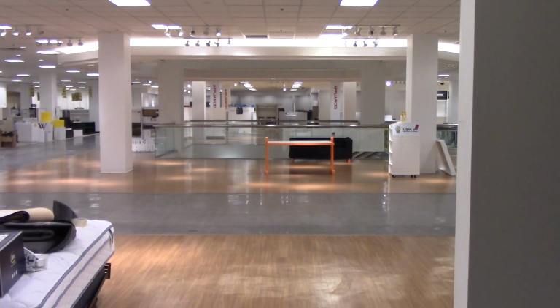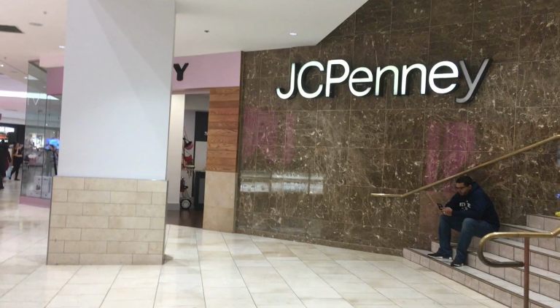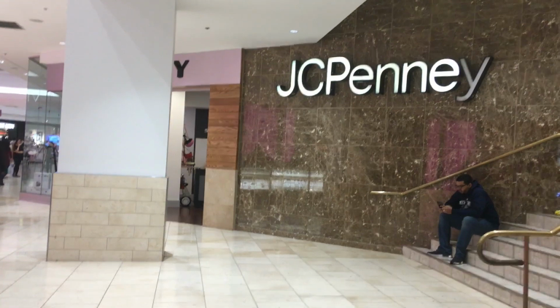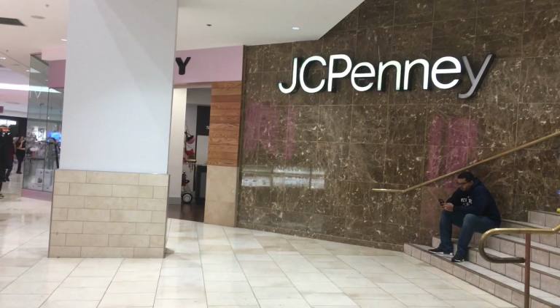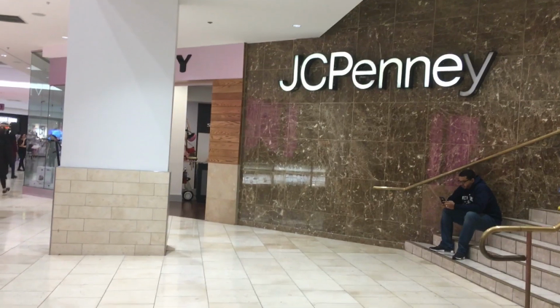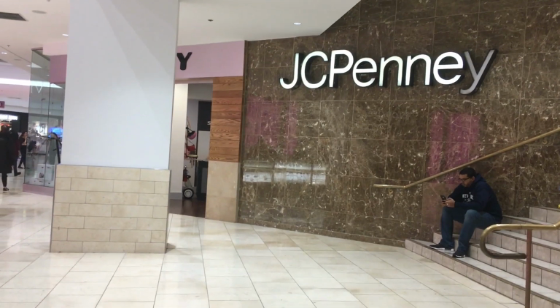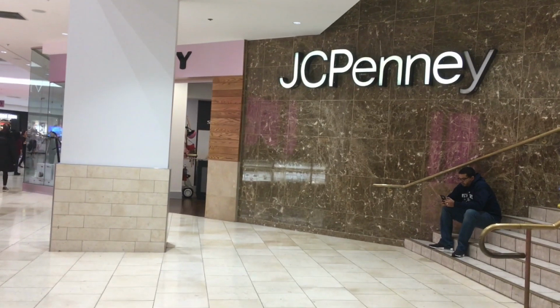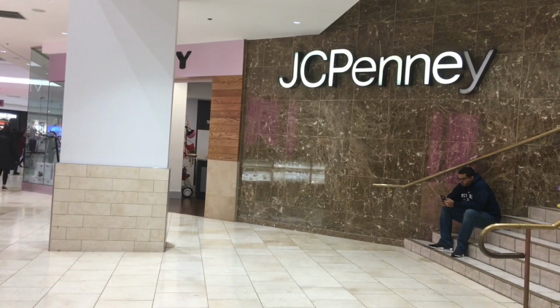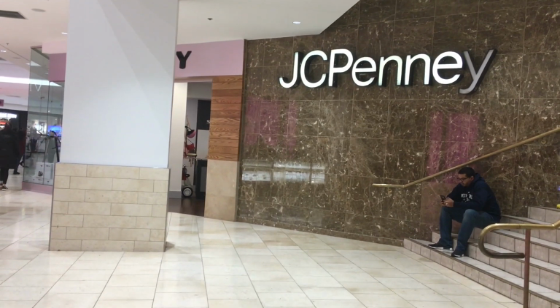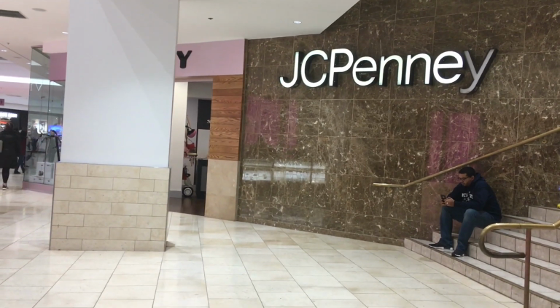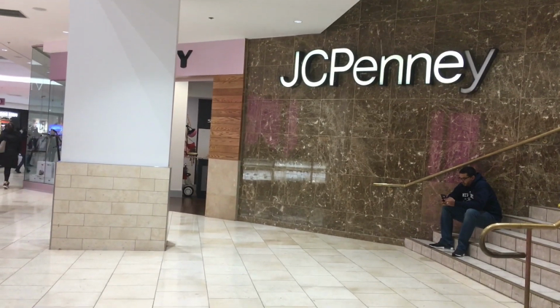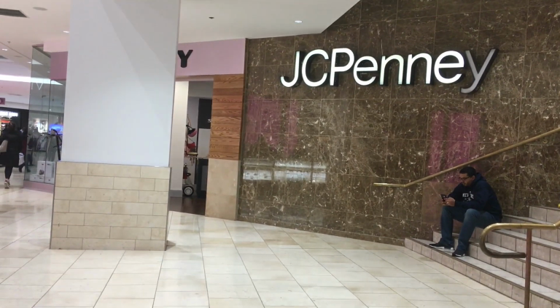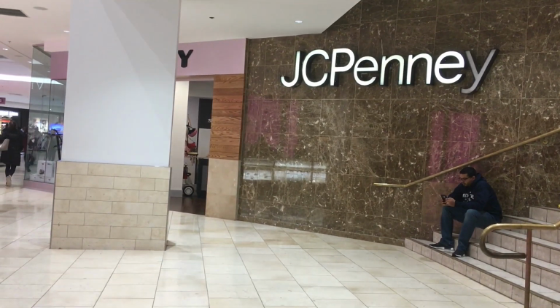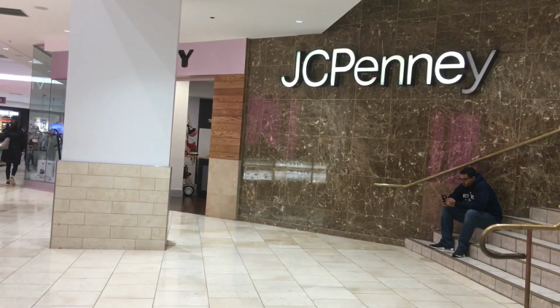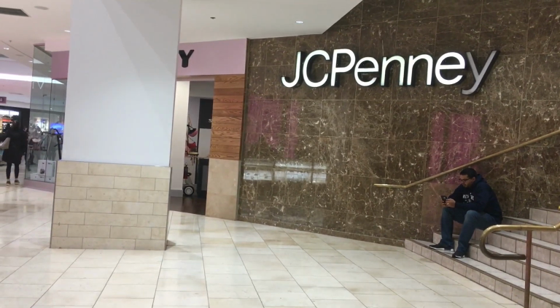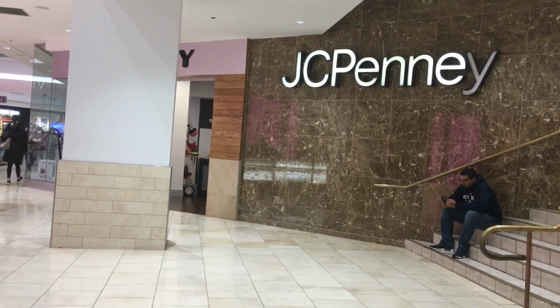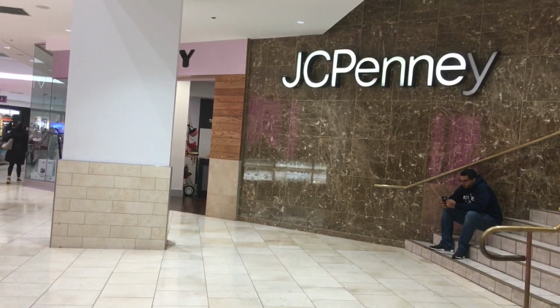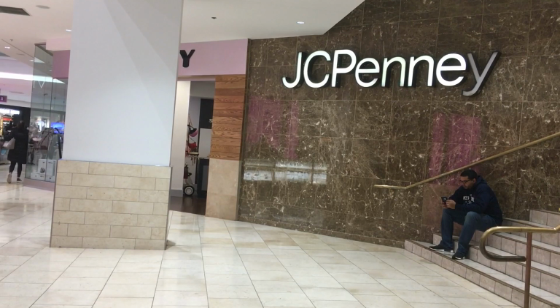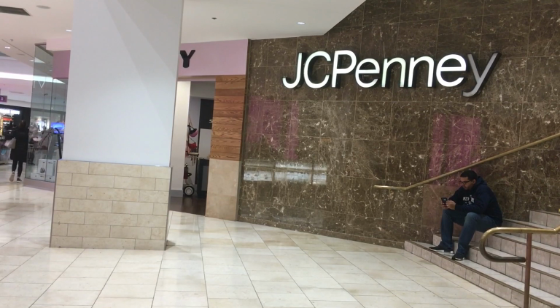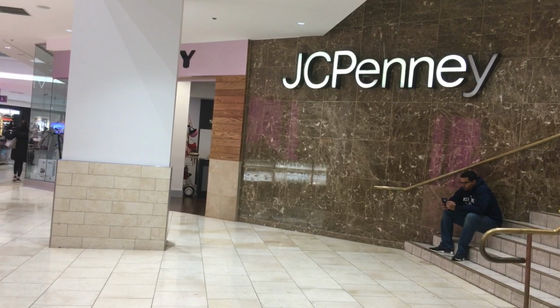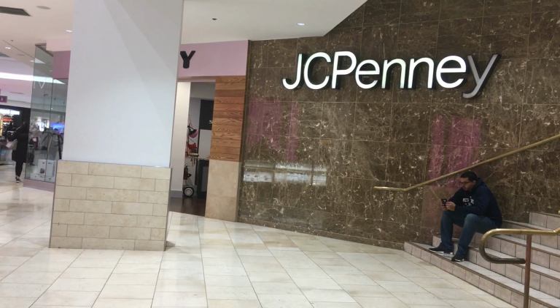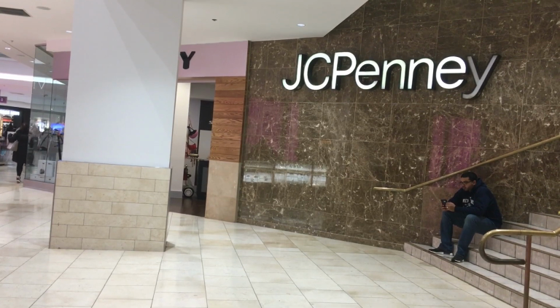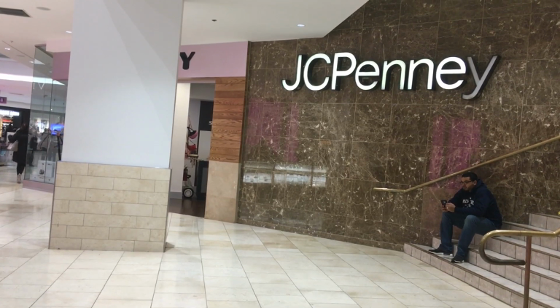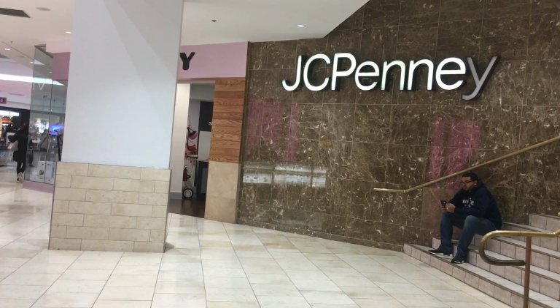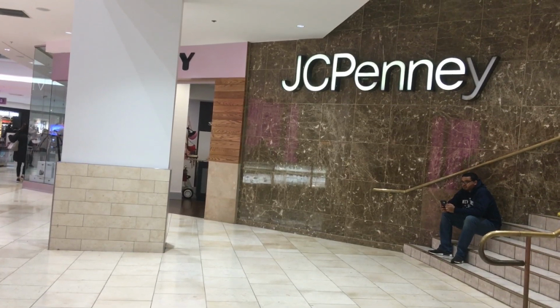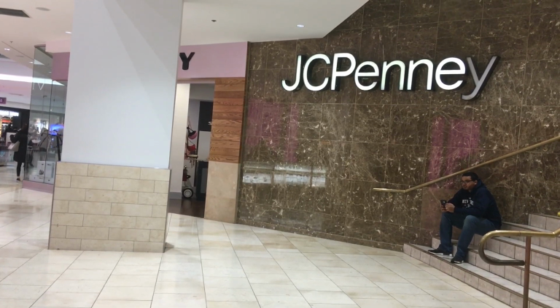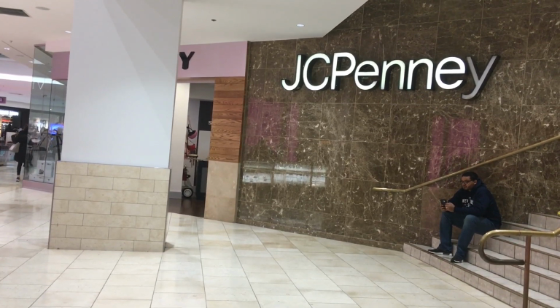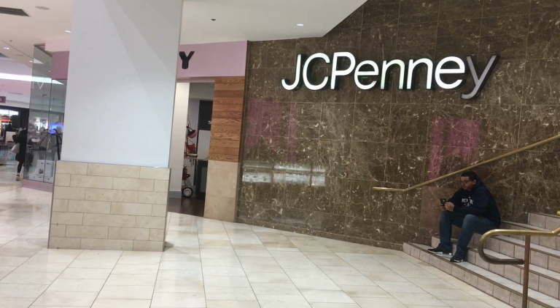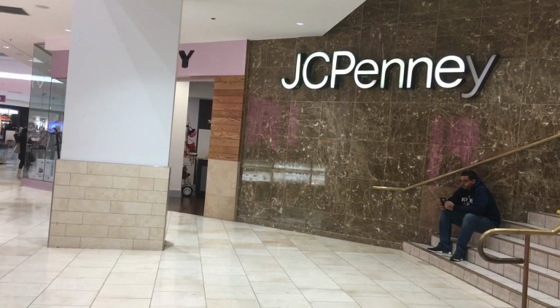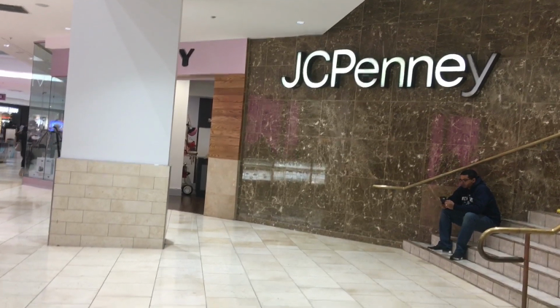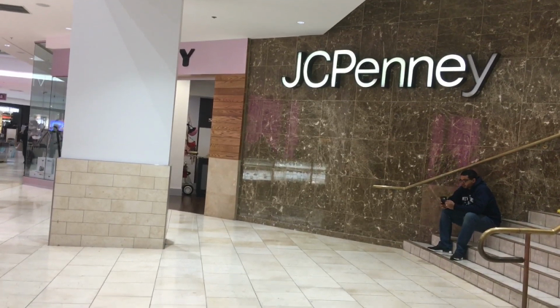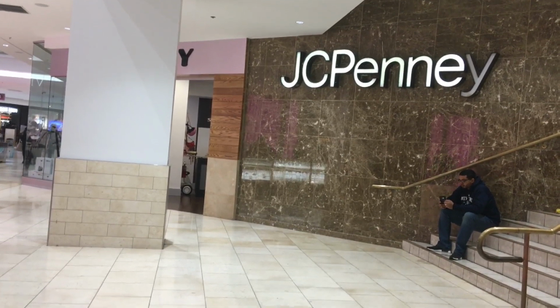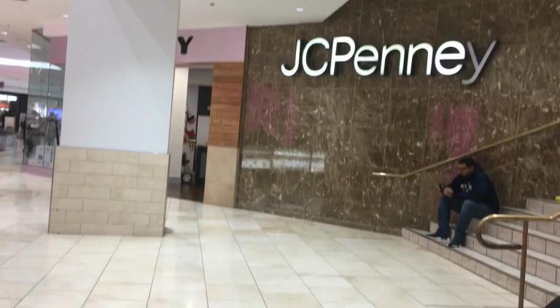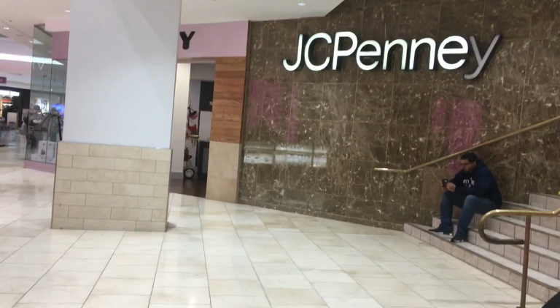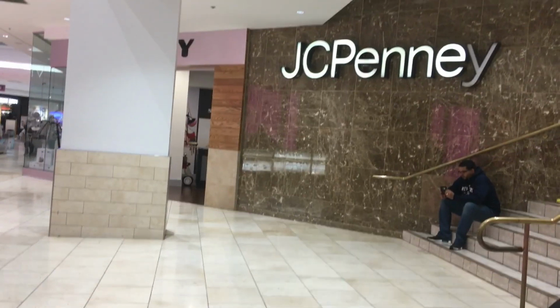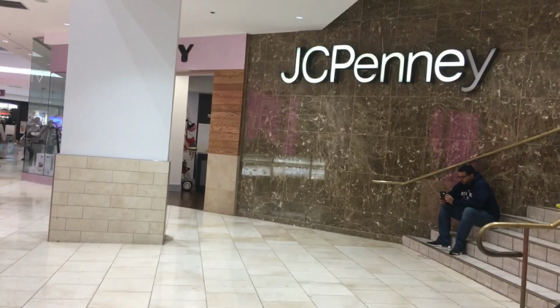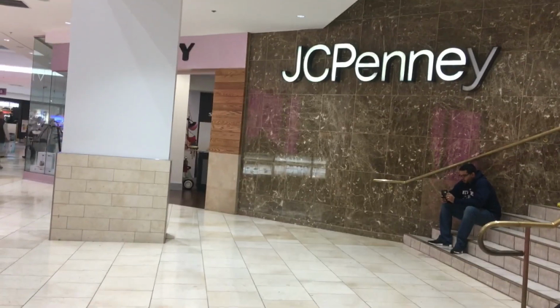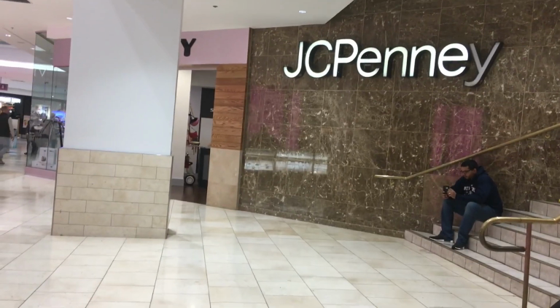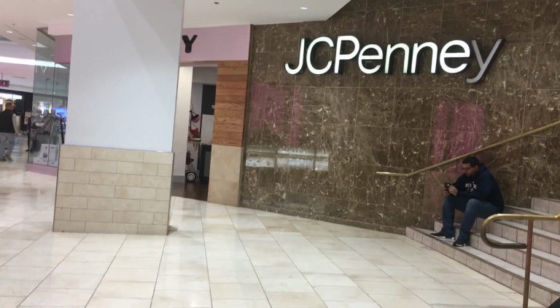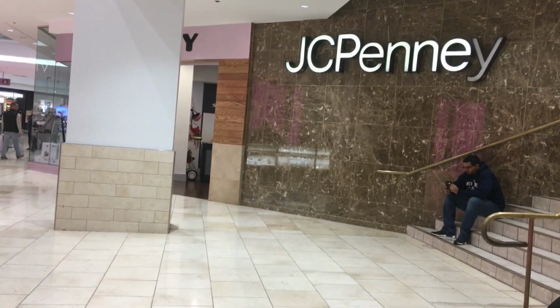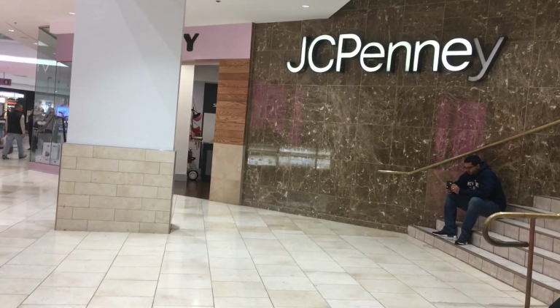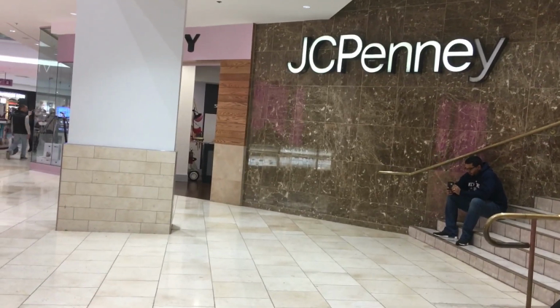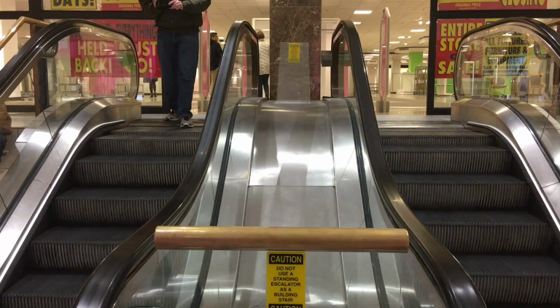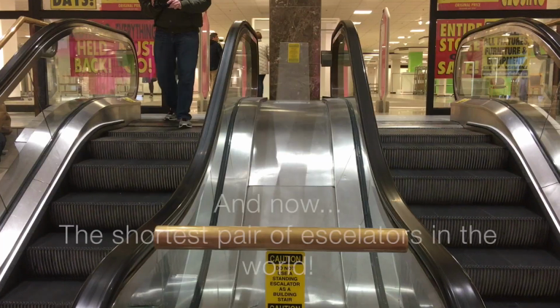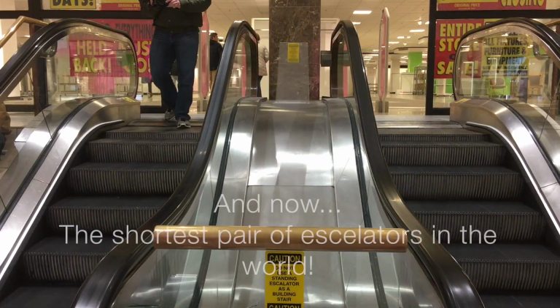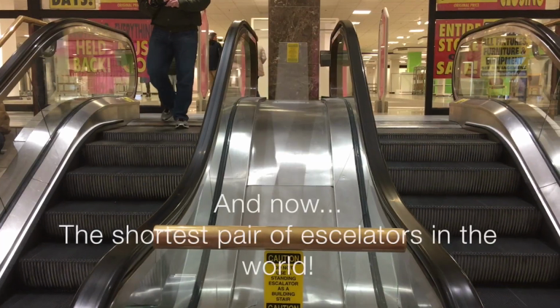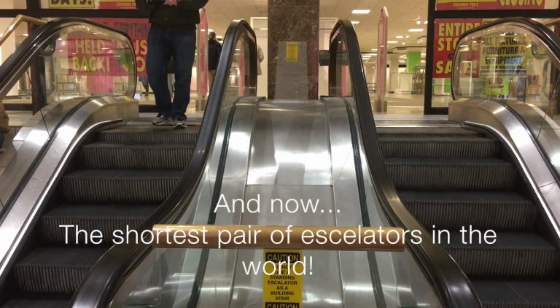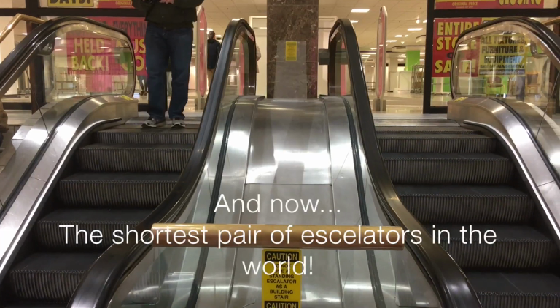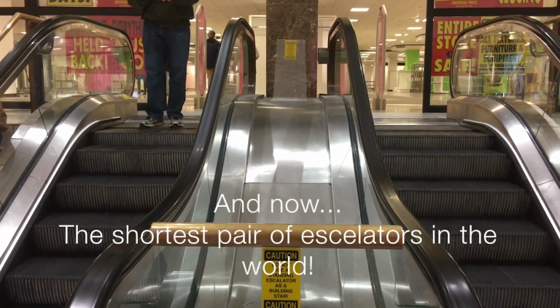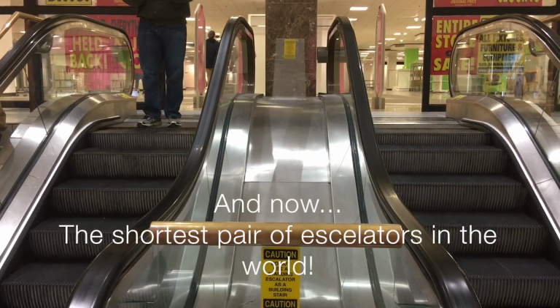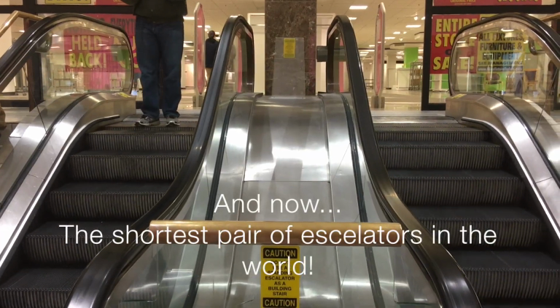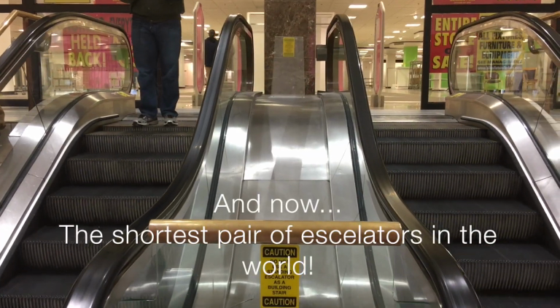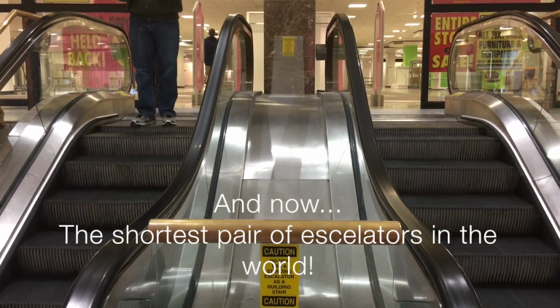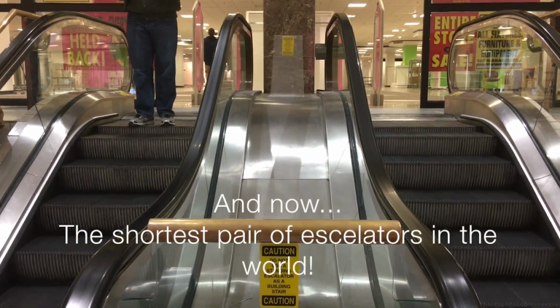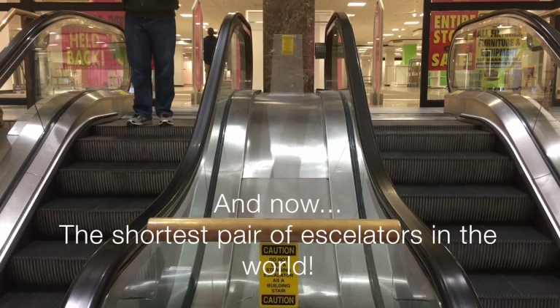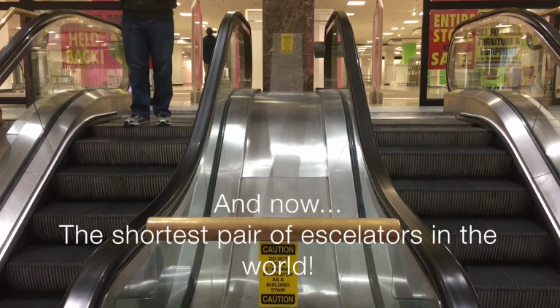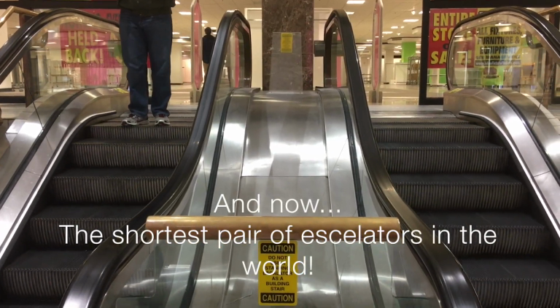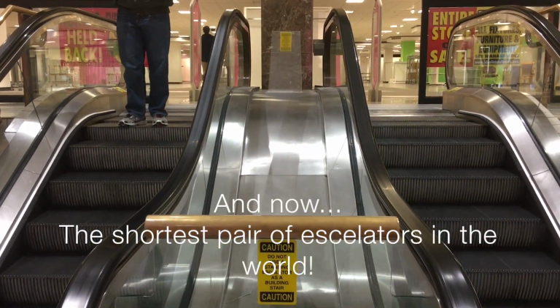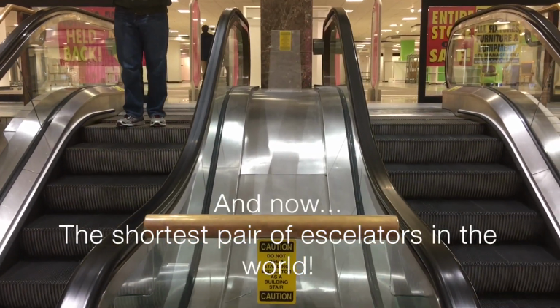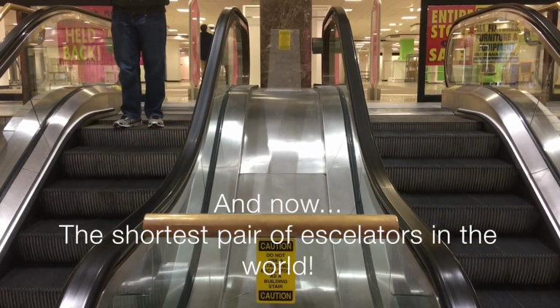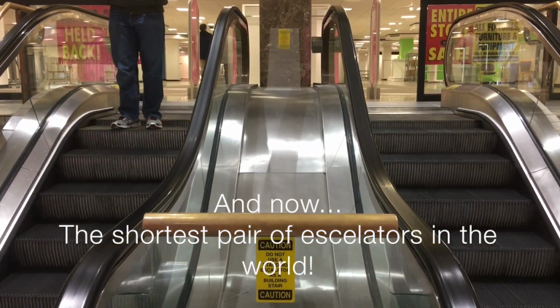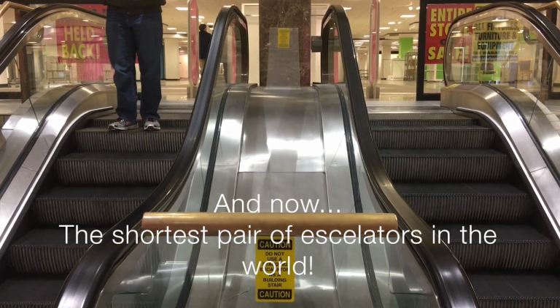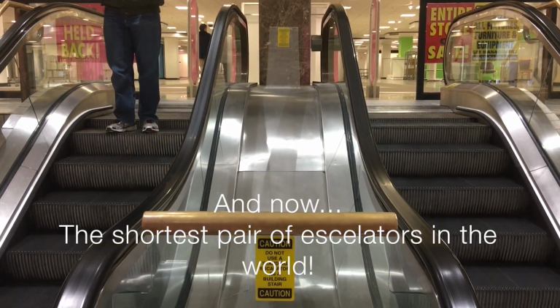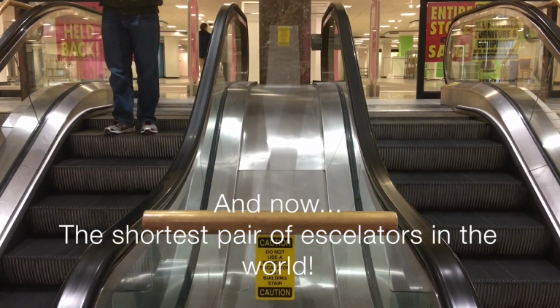Coming up here is something very unique about this store — it had the world's smallest pair of escalators, which we're going to take a ride on right now.